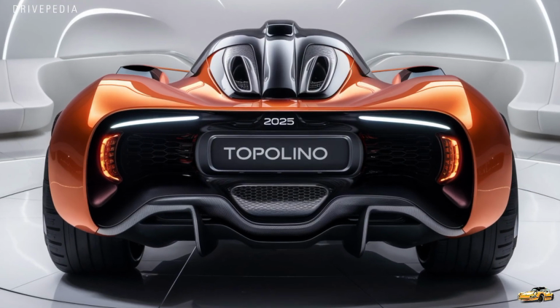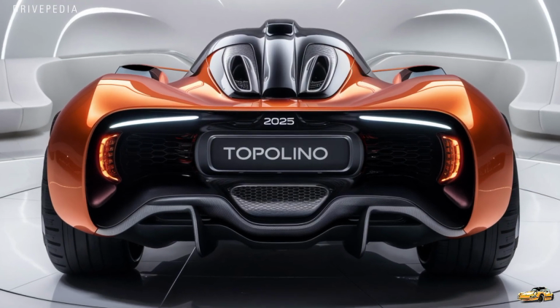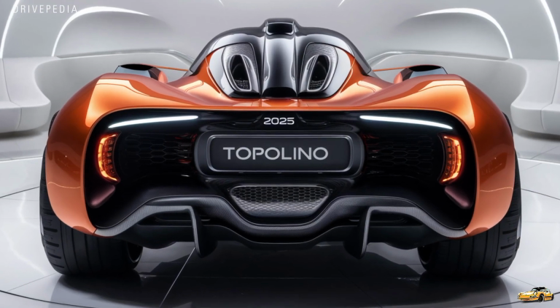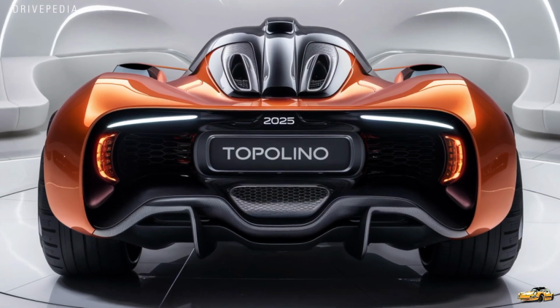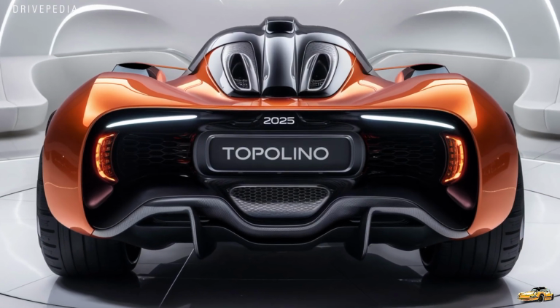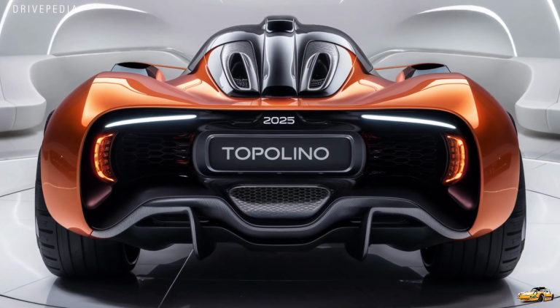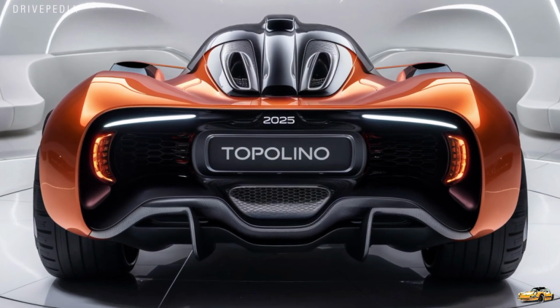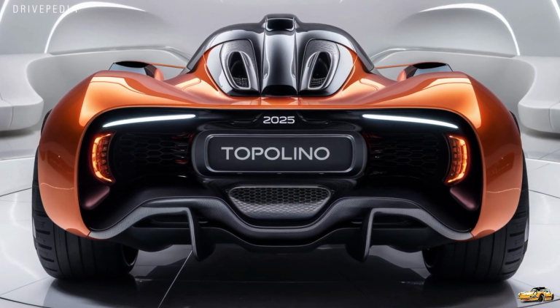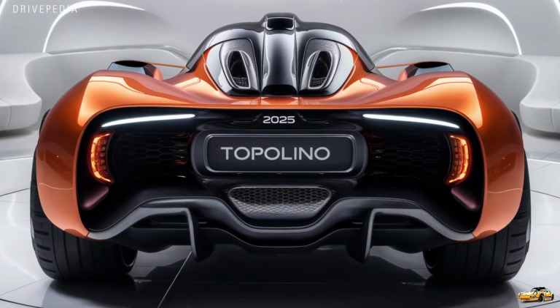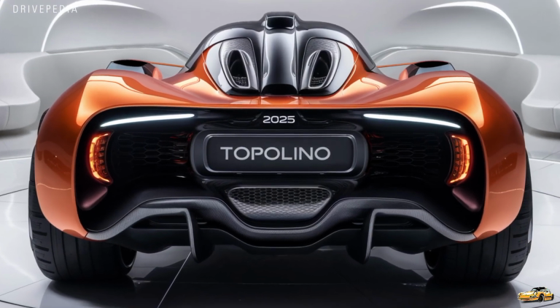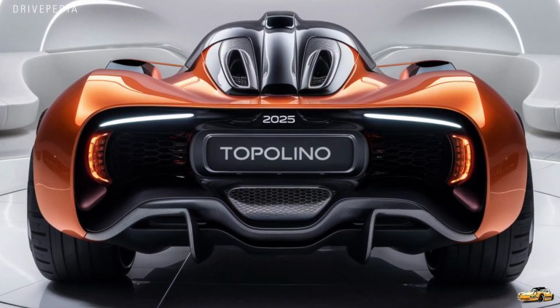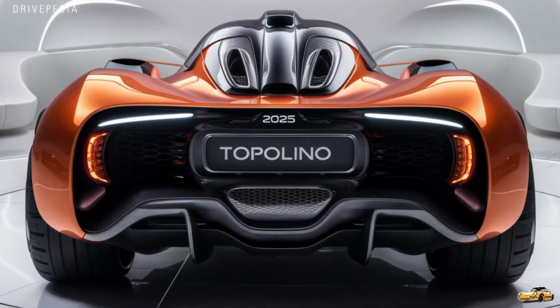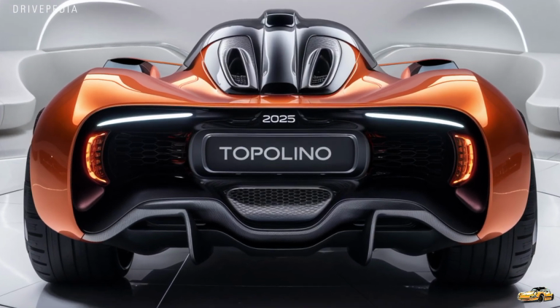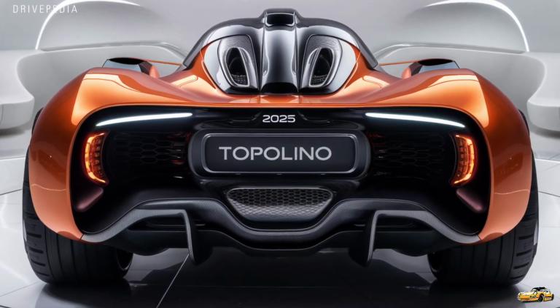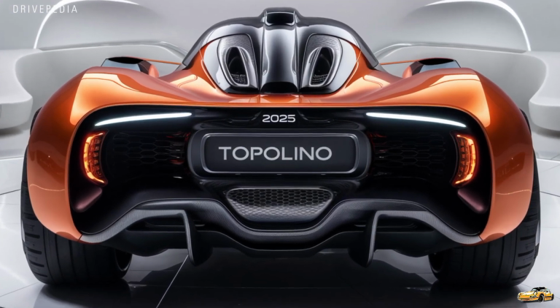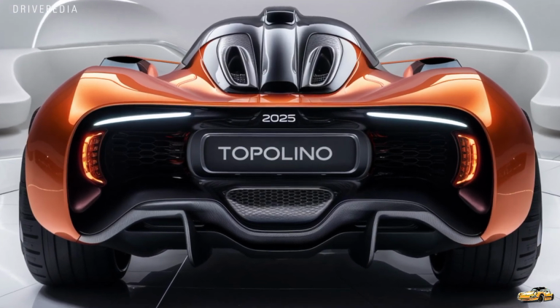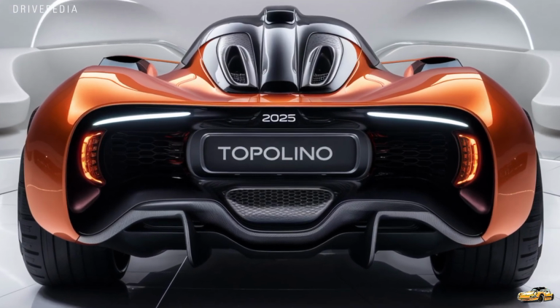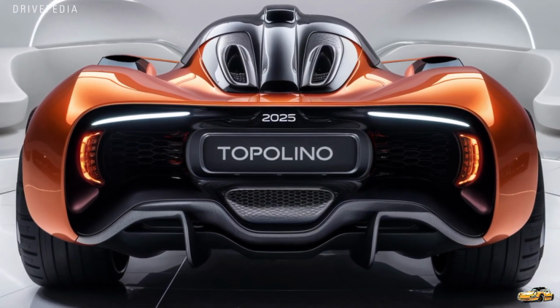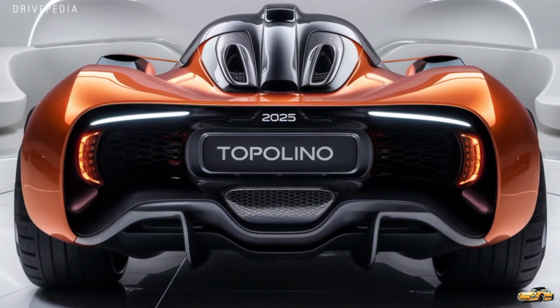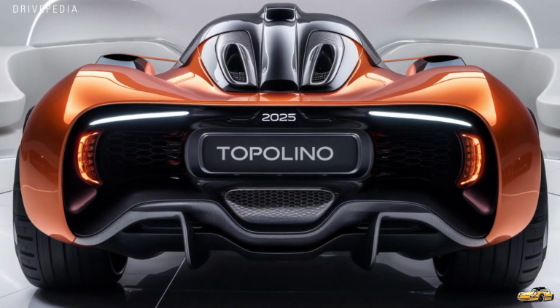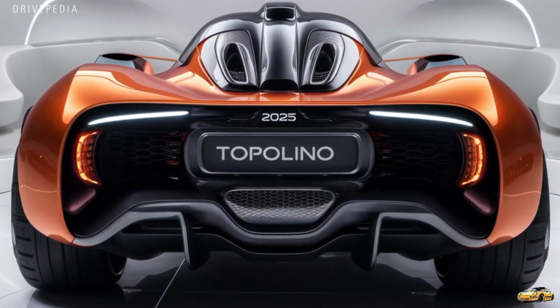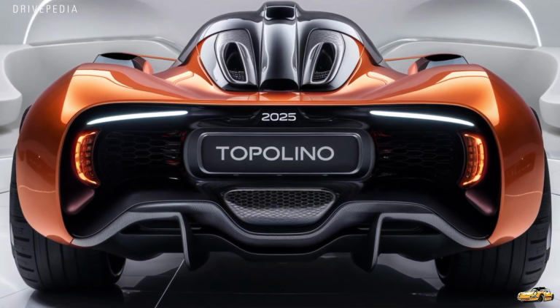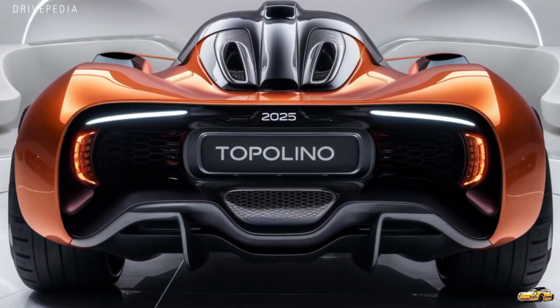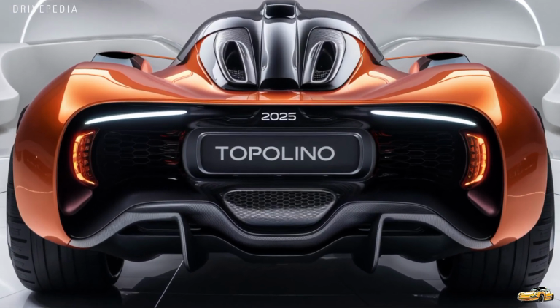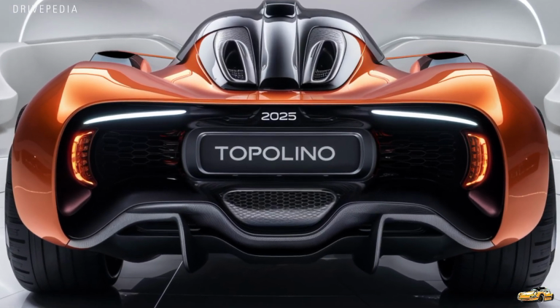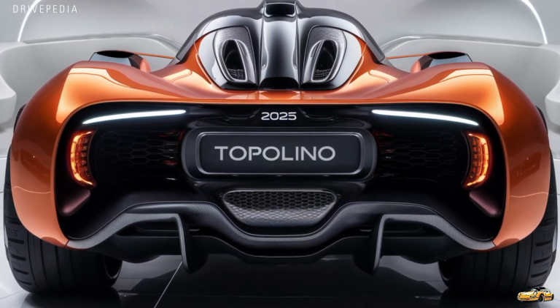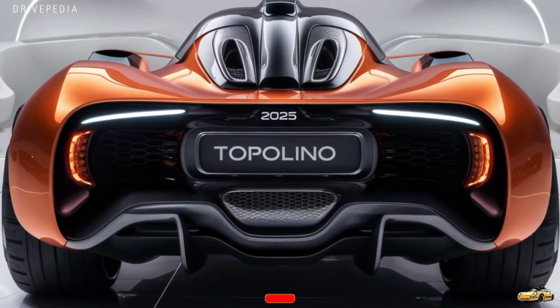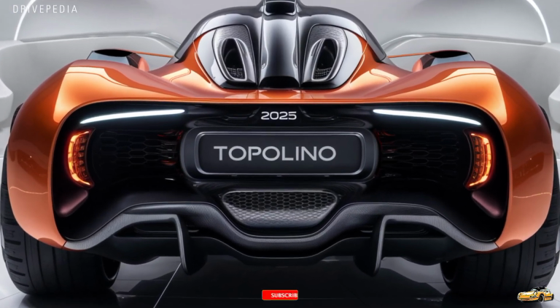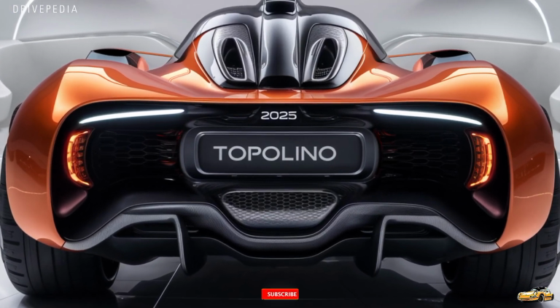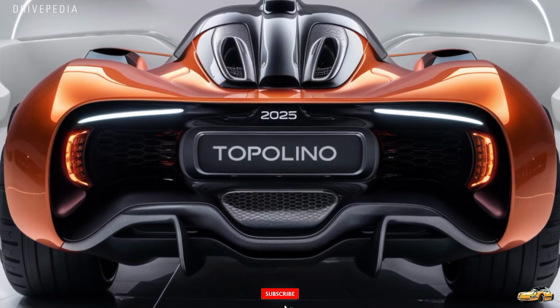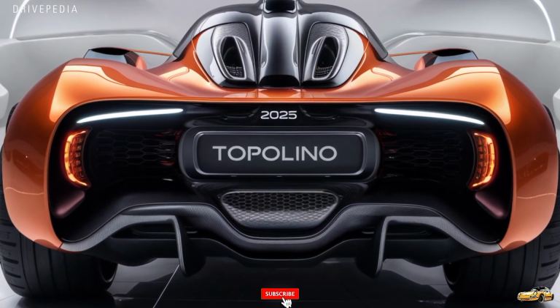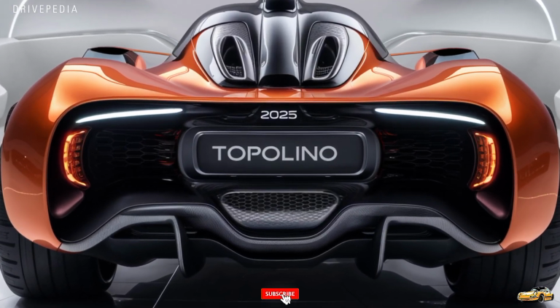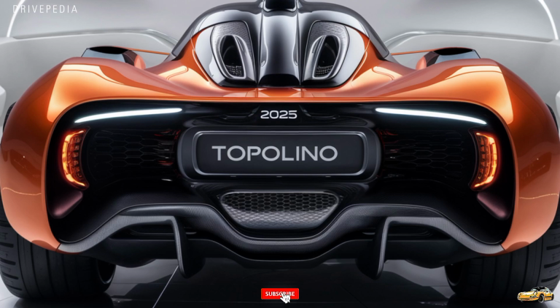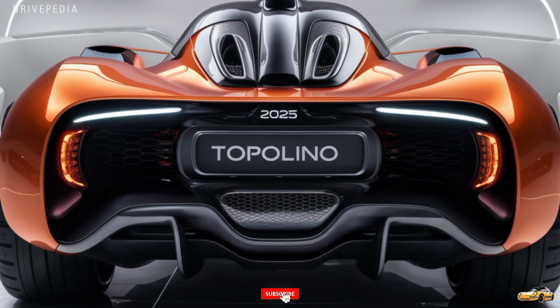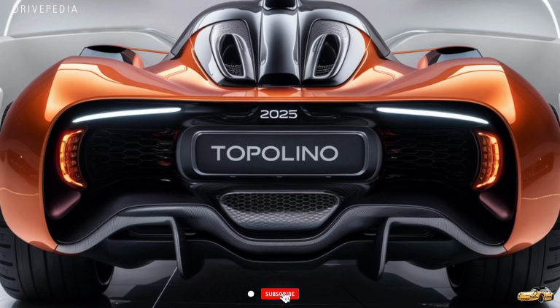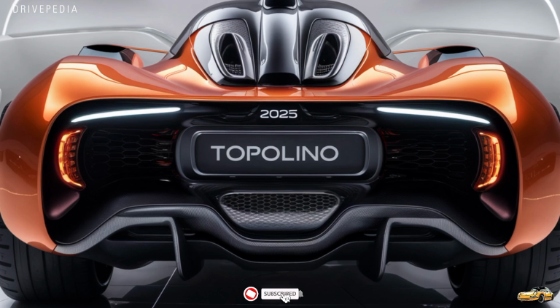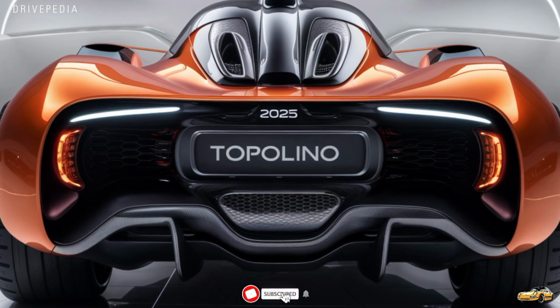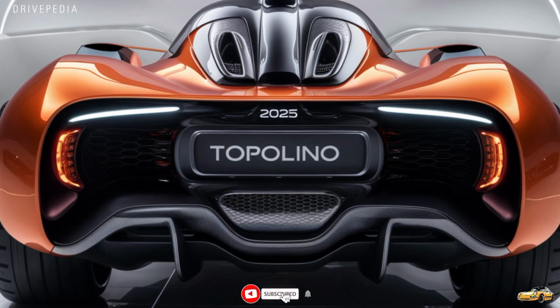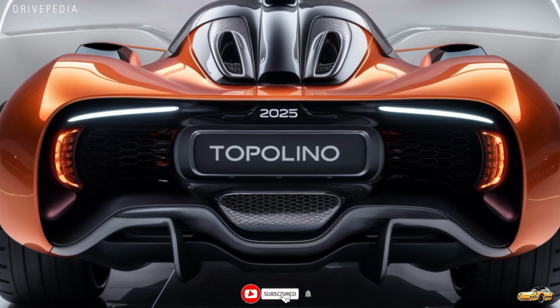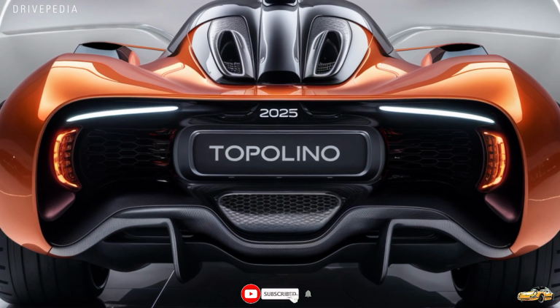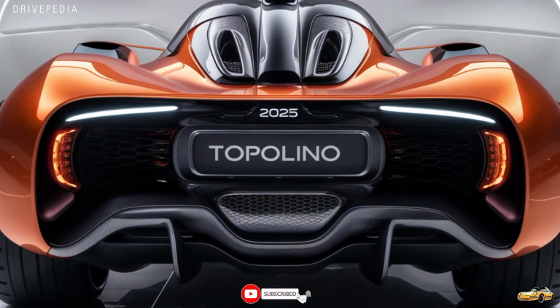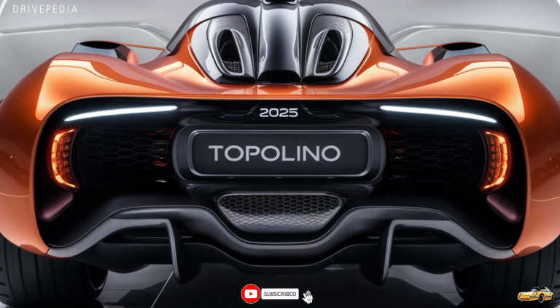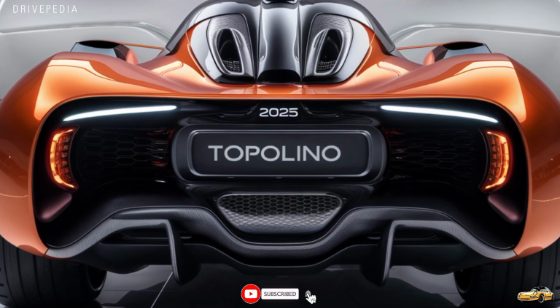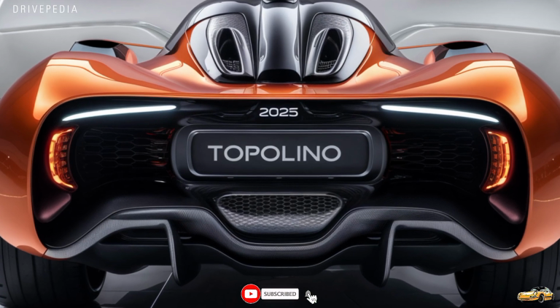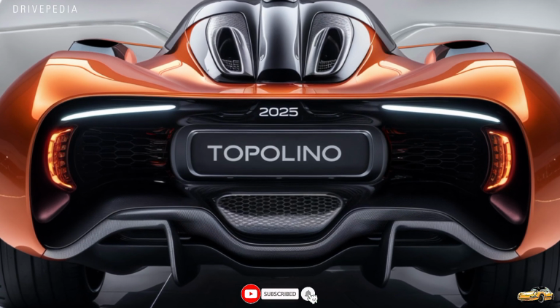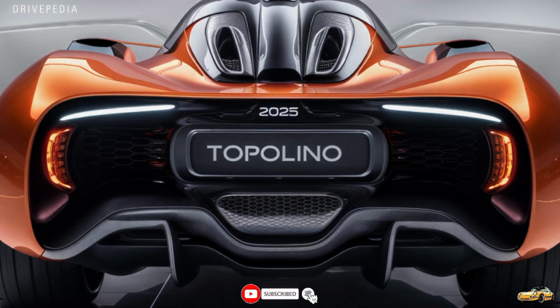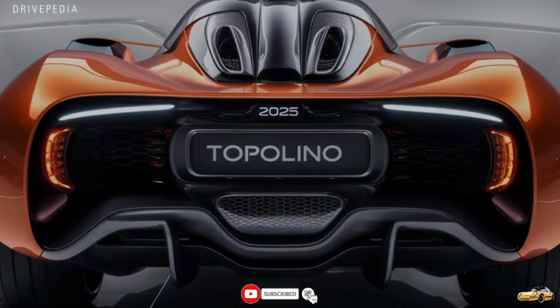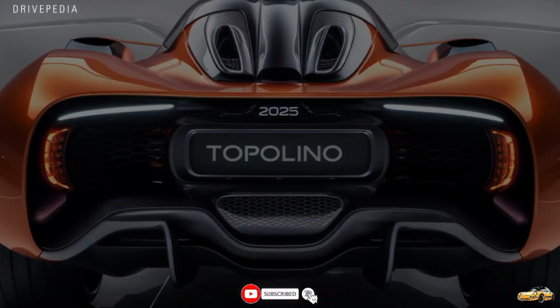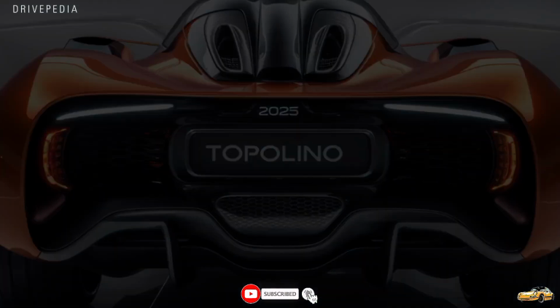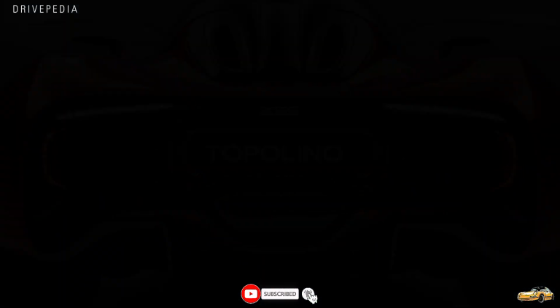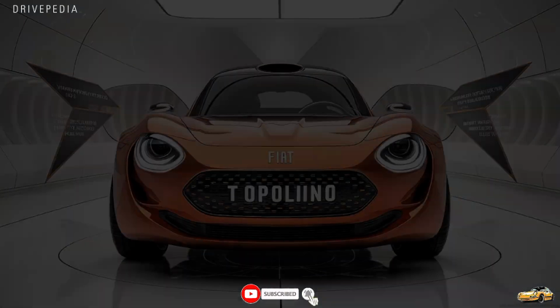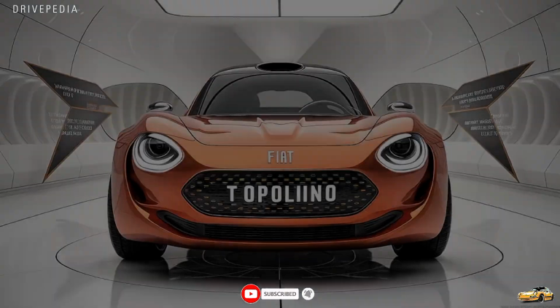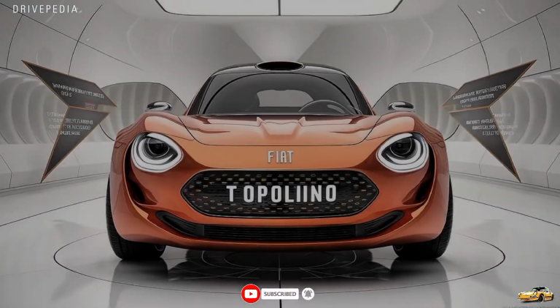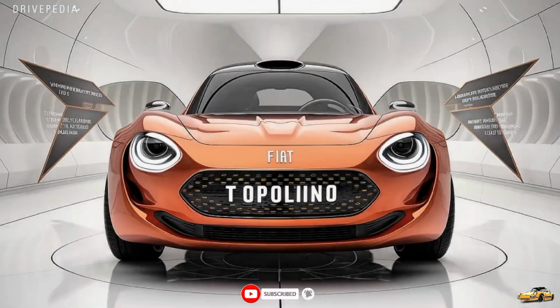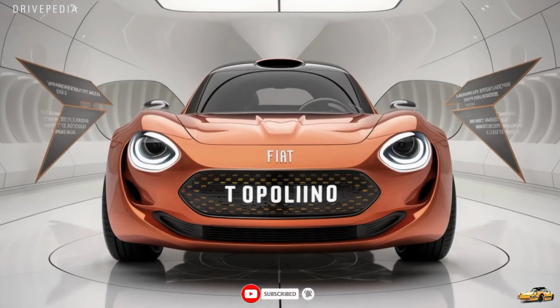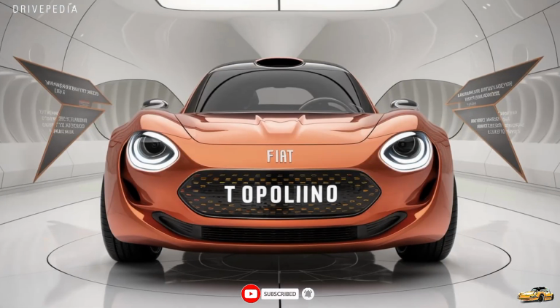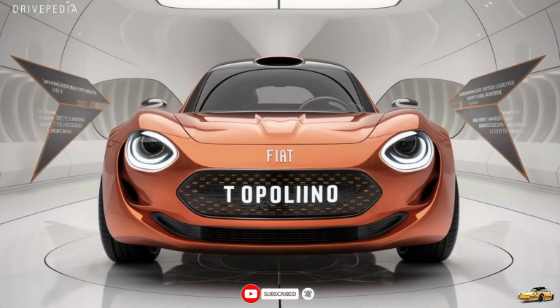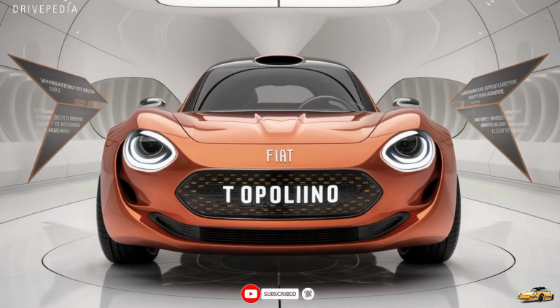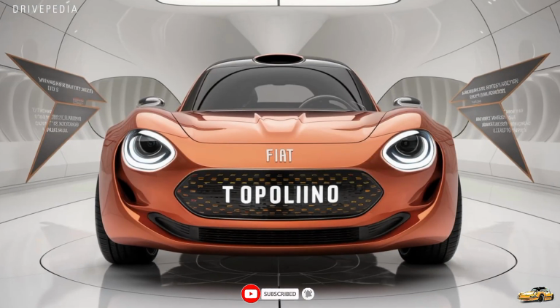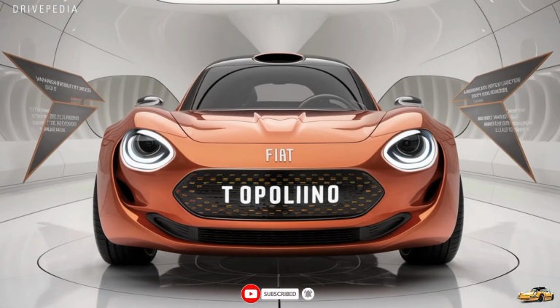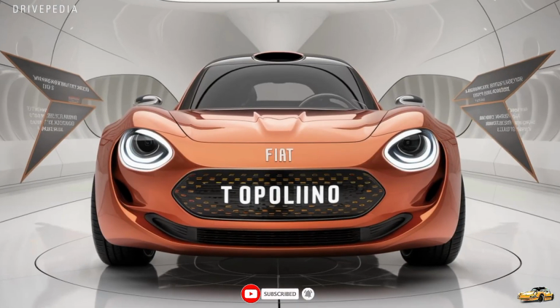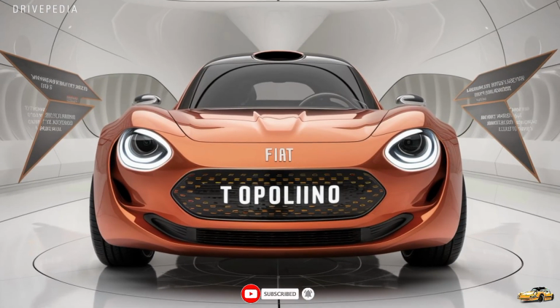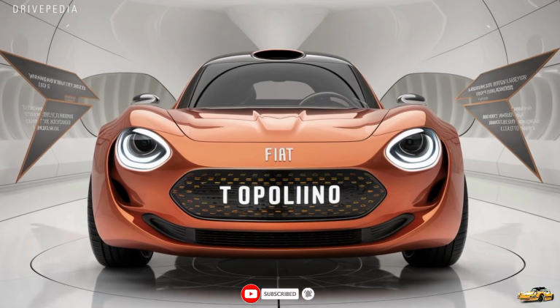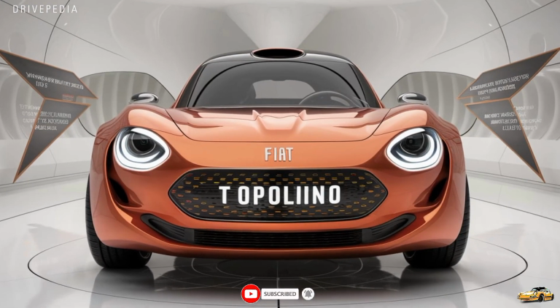Thanks for watching this exclusive look at the all-new 2025 Fiat Topolino. Don't forget to like, subscribe, and hit that notification bell for more exciting car reveals and reviews from the Drivepedia.